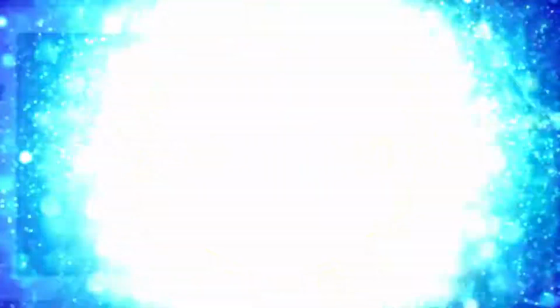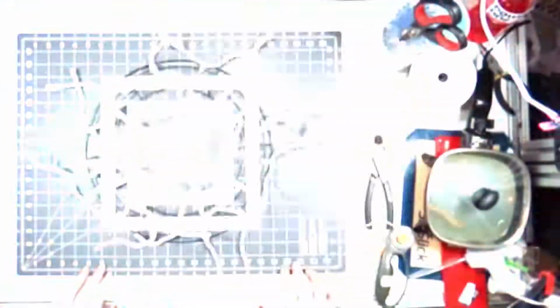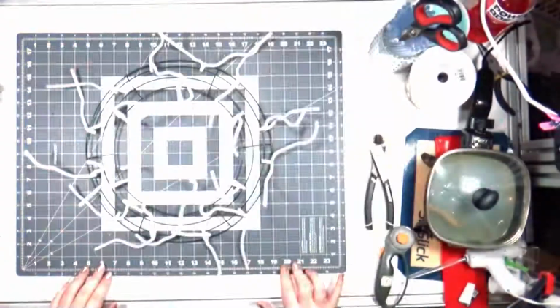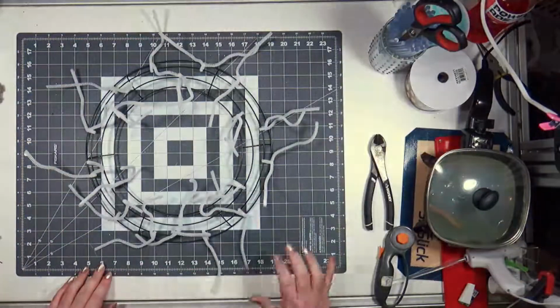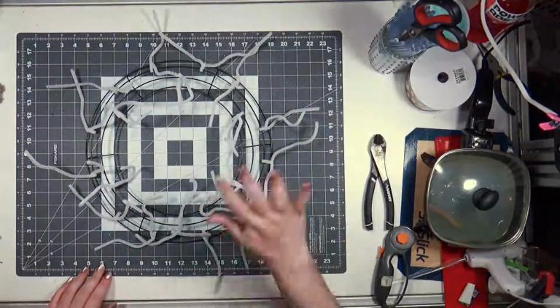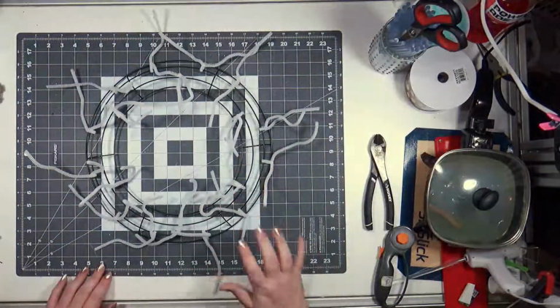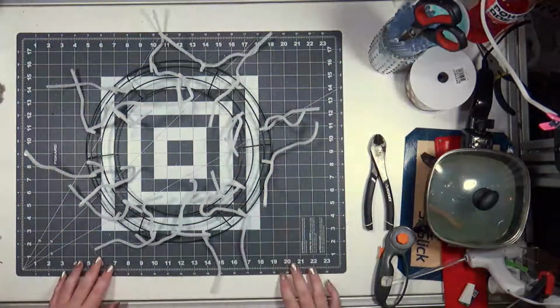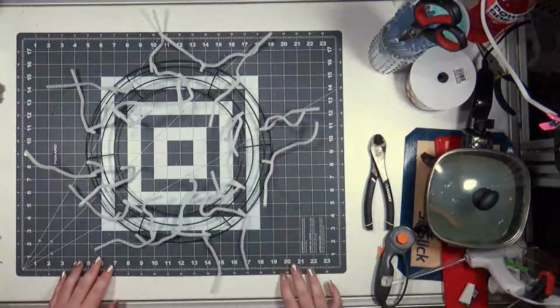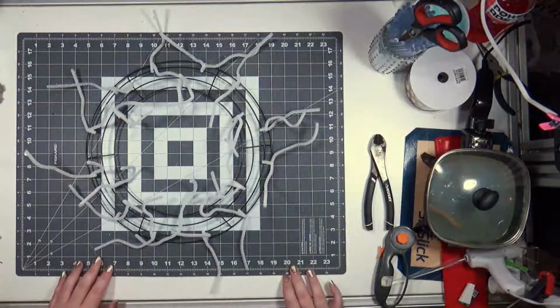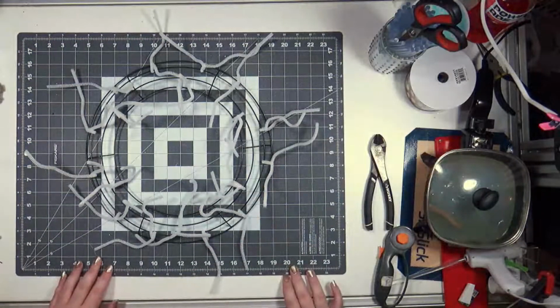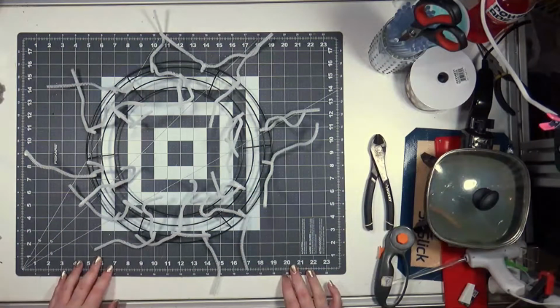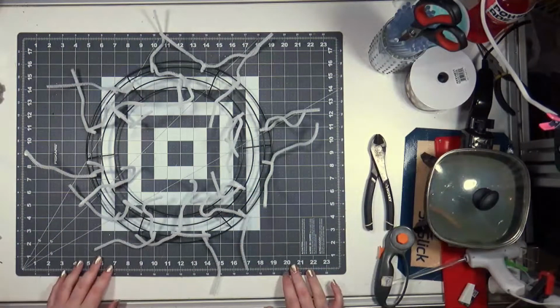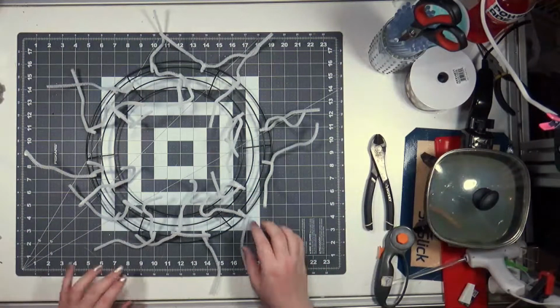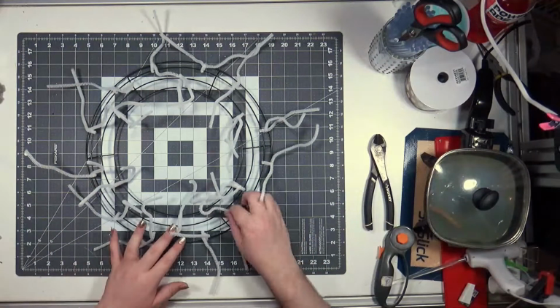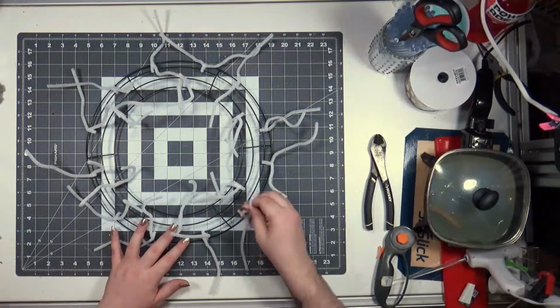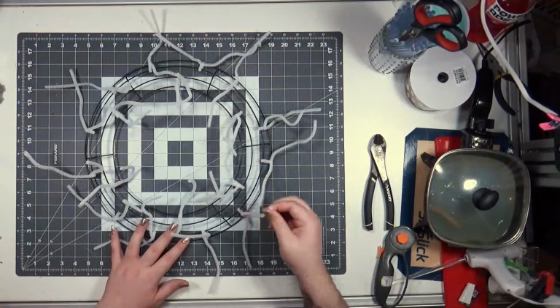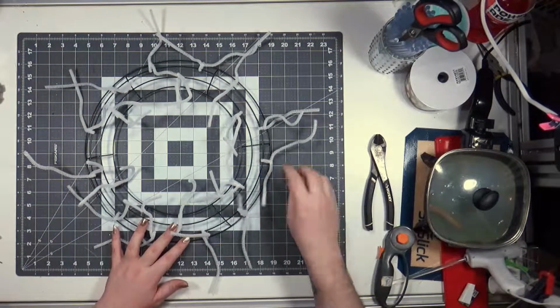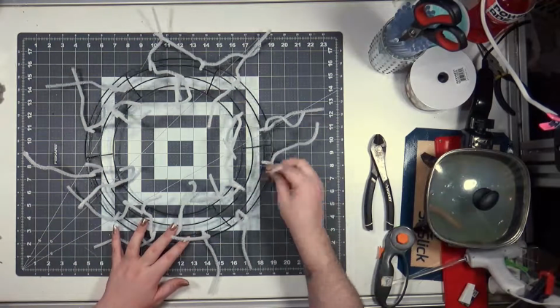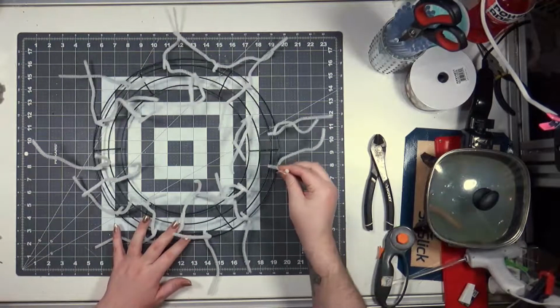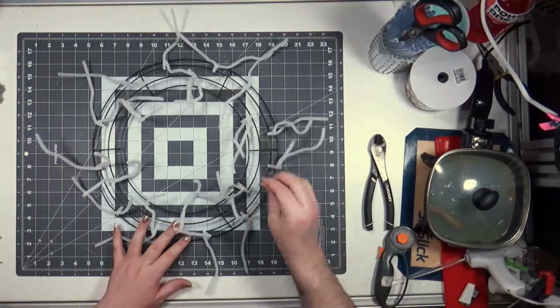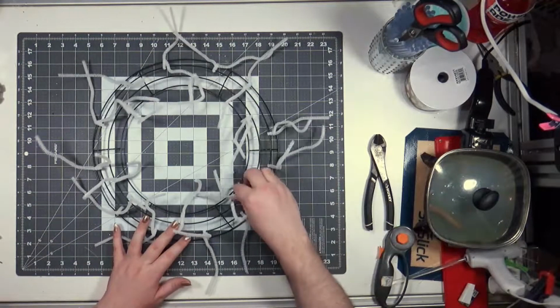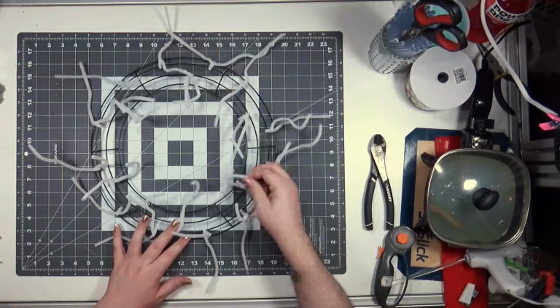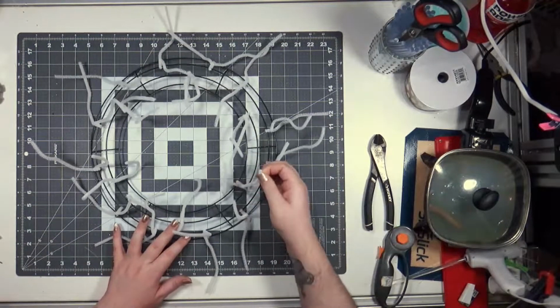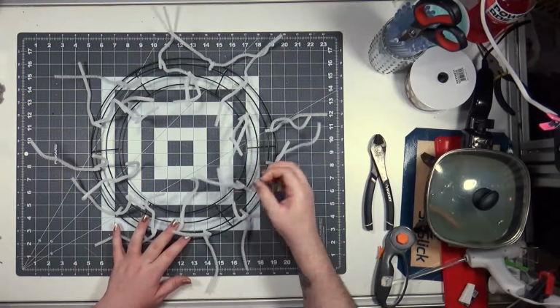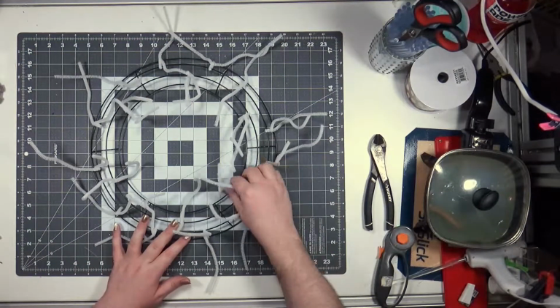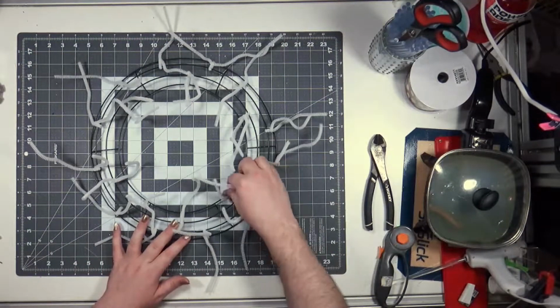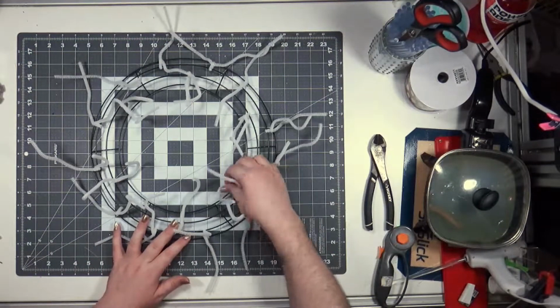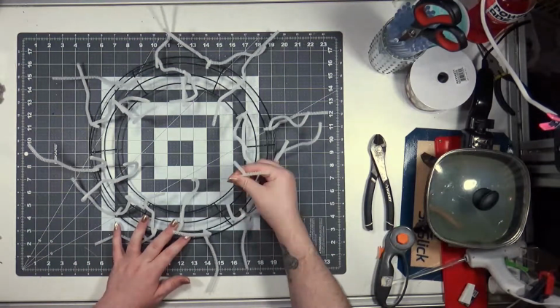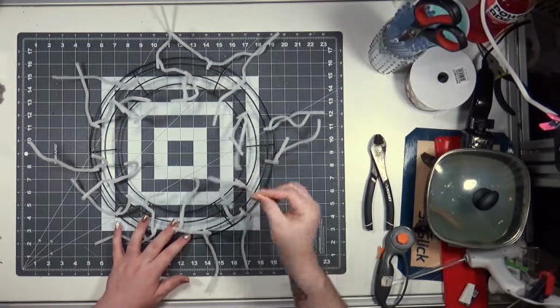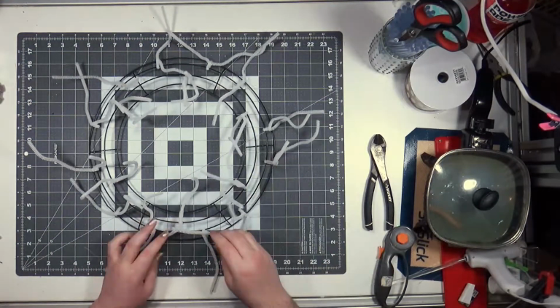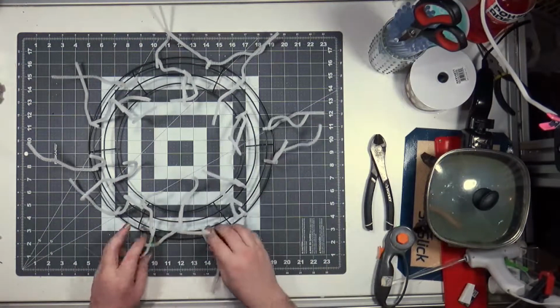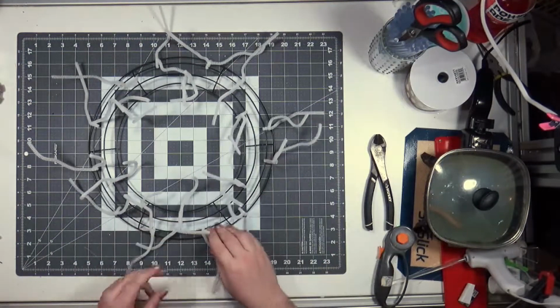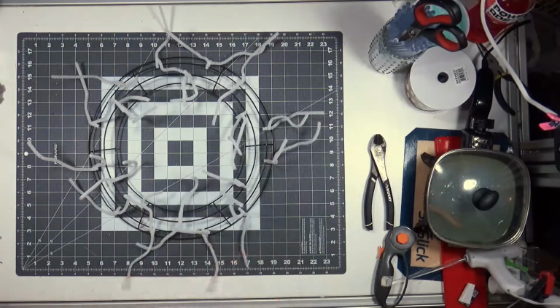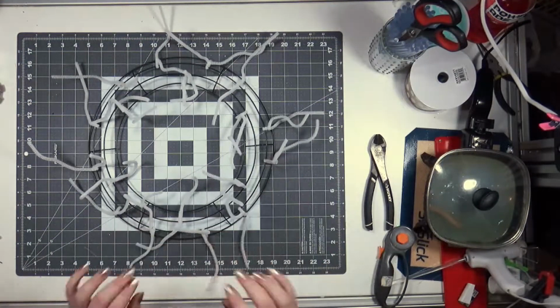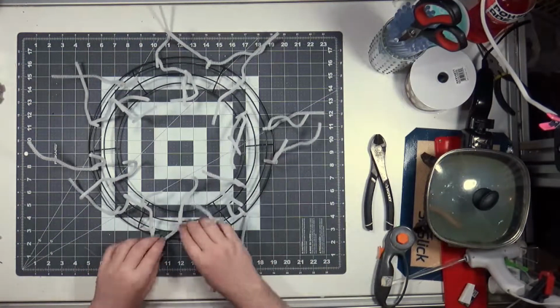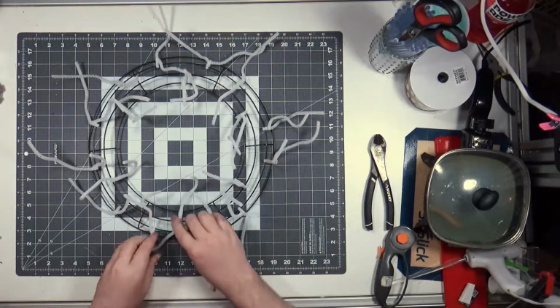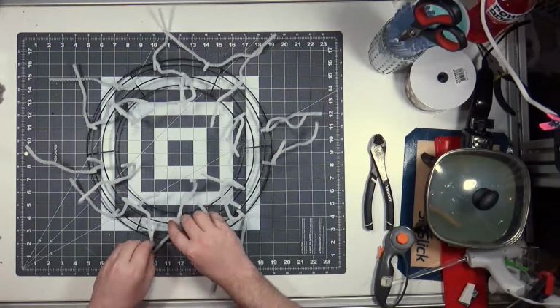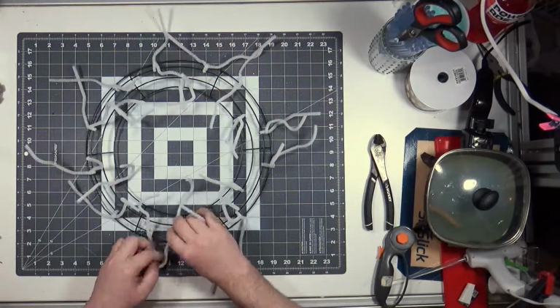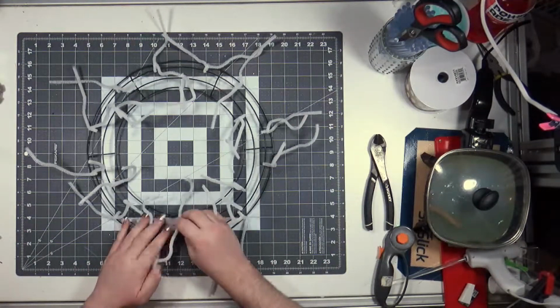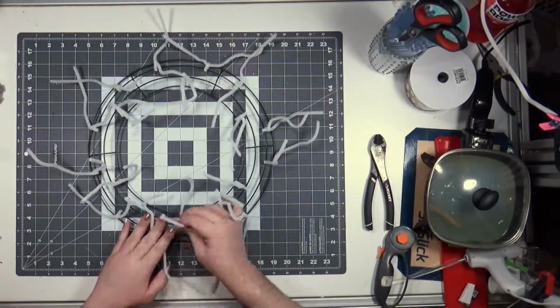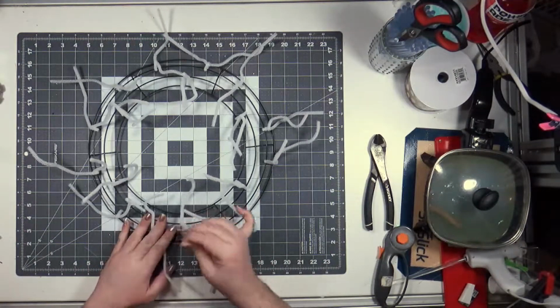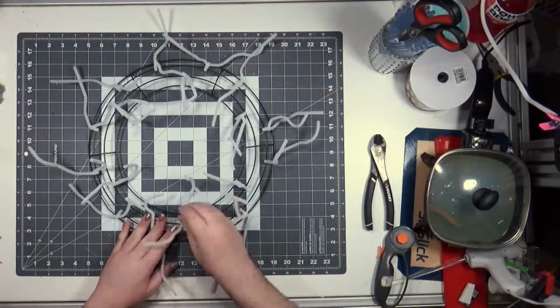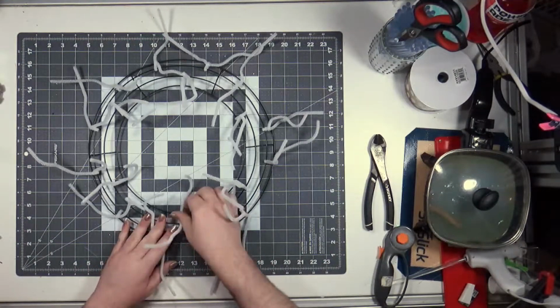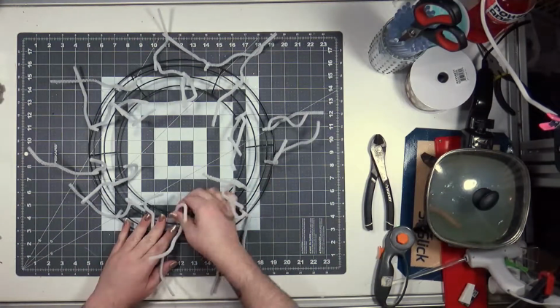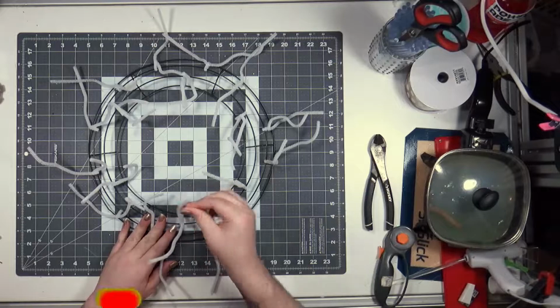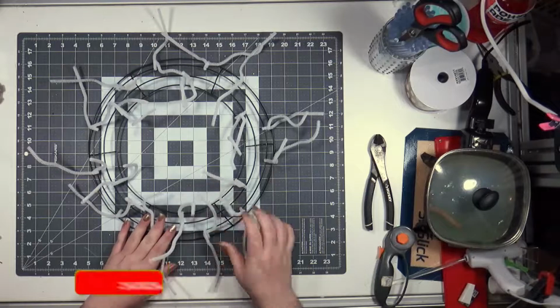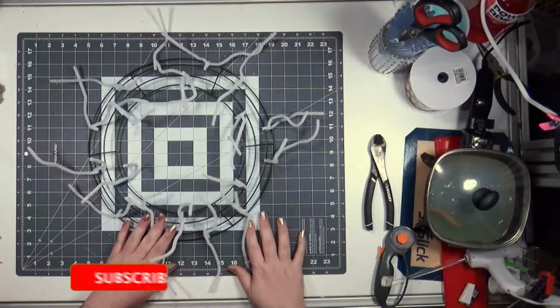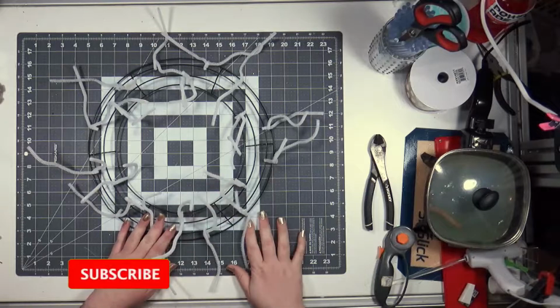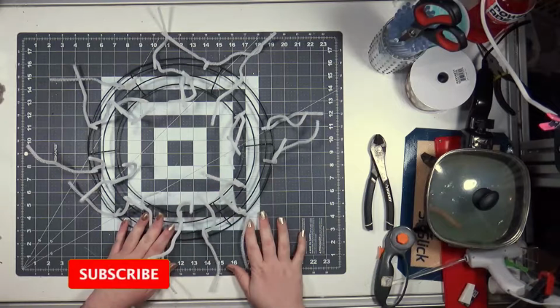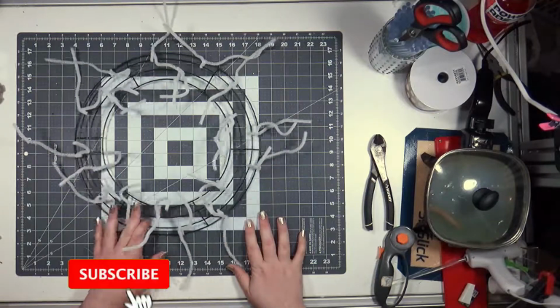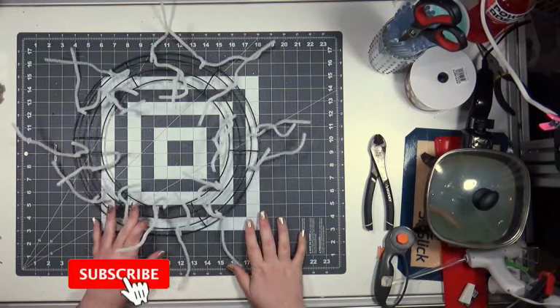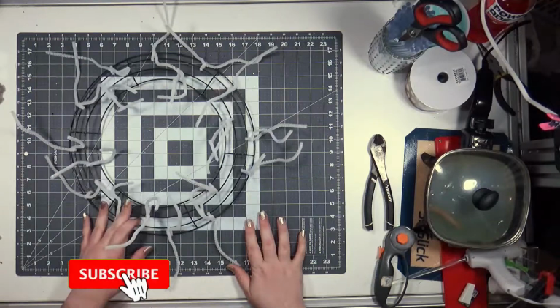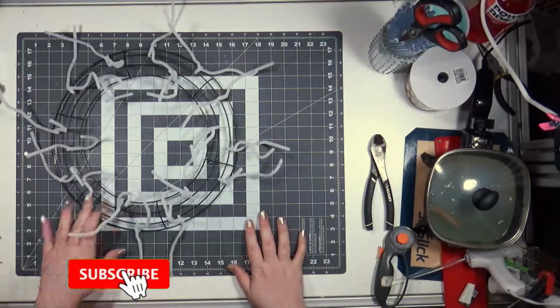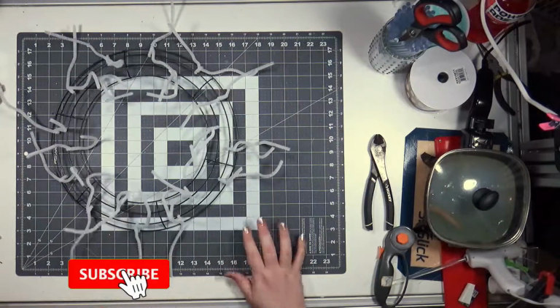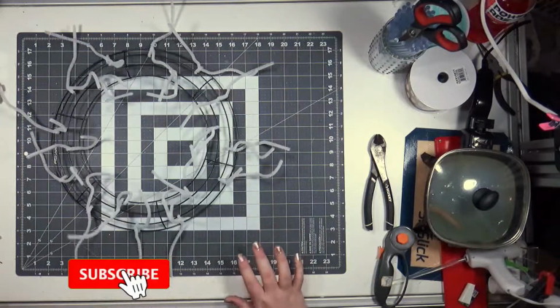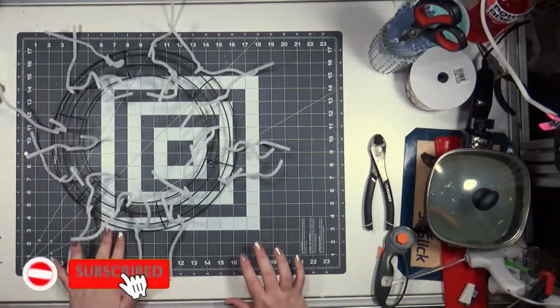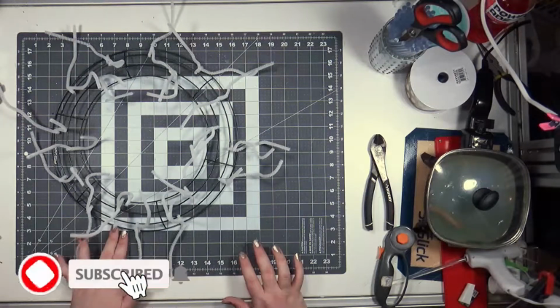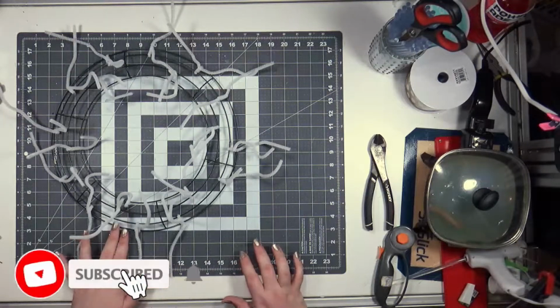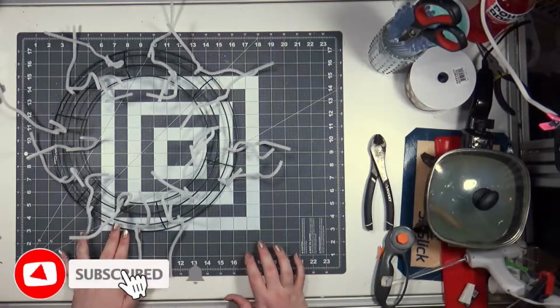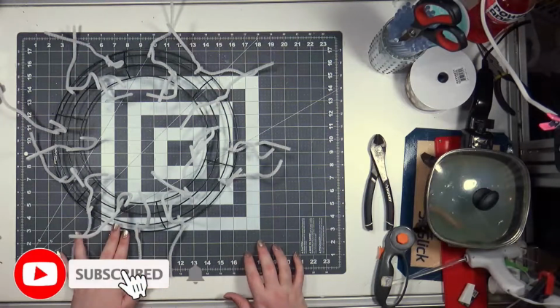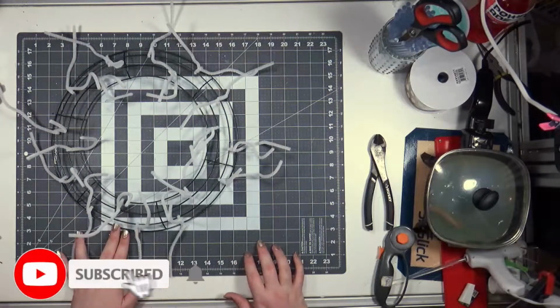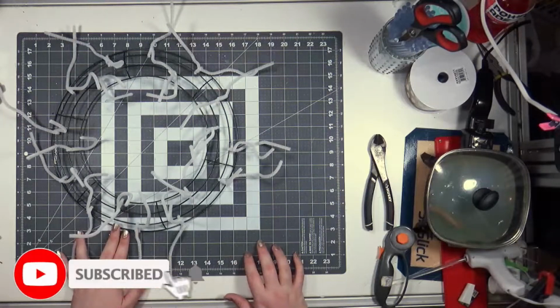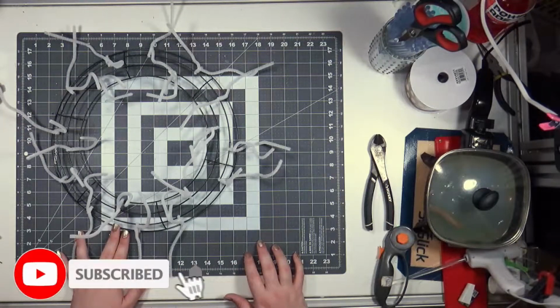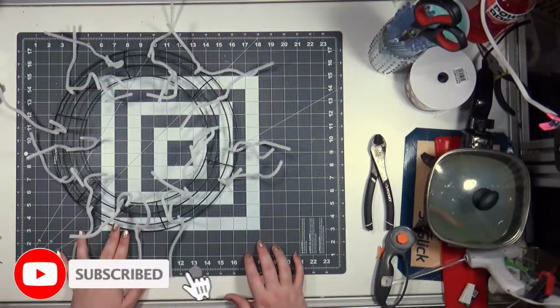Hi everybody, welcome back to my channel. Today we are working on an Easter wreath because that's all we ever do.